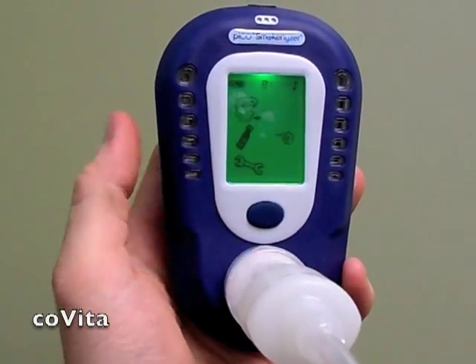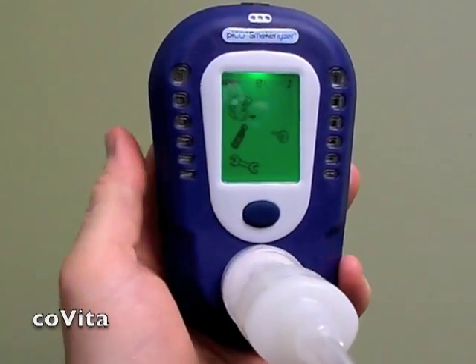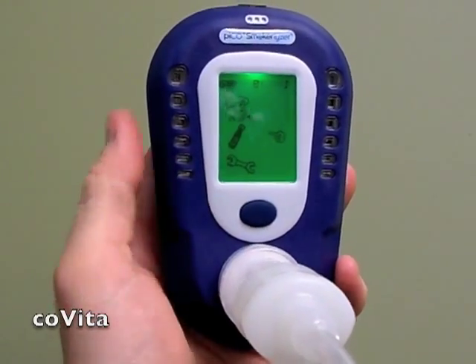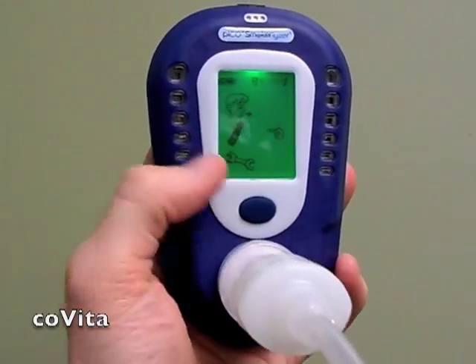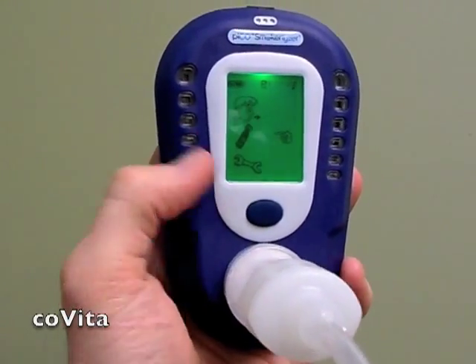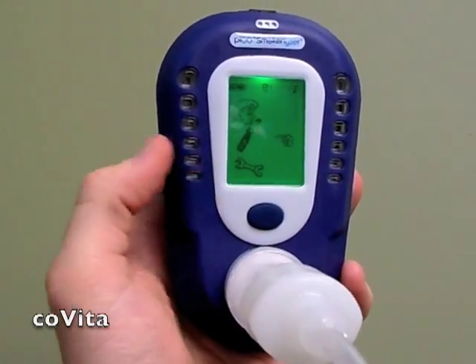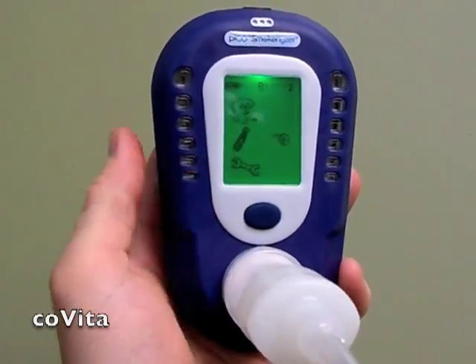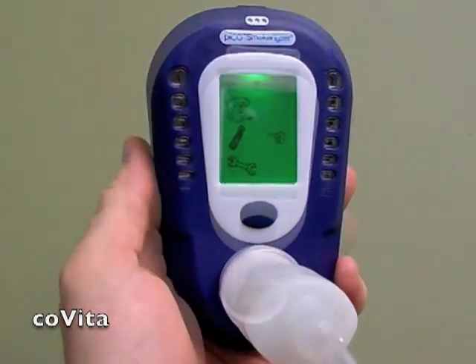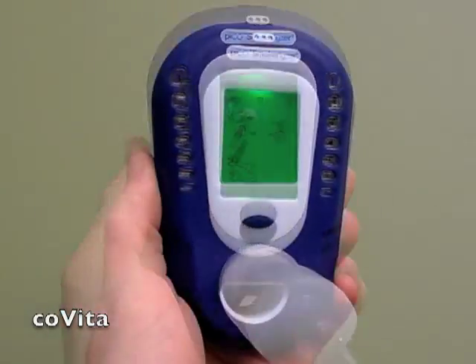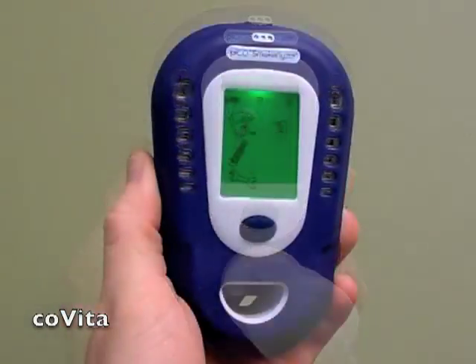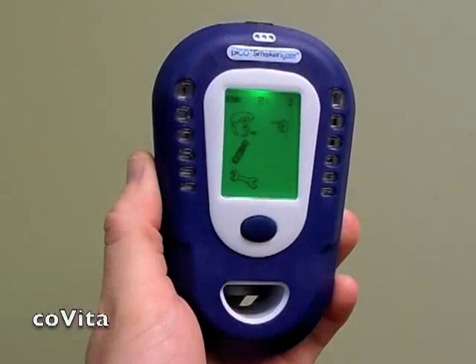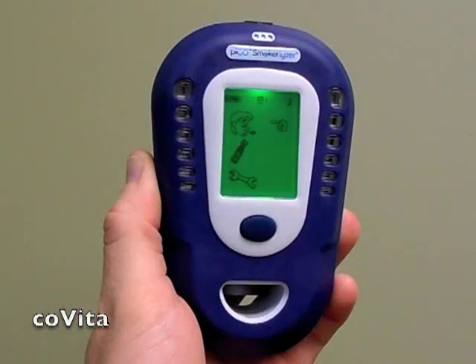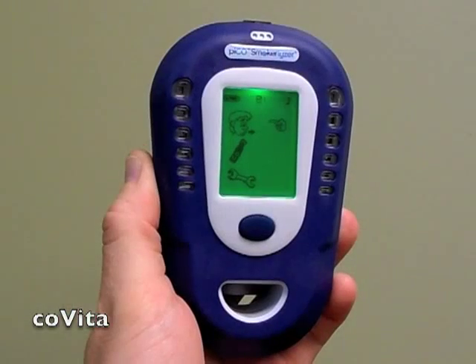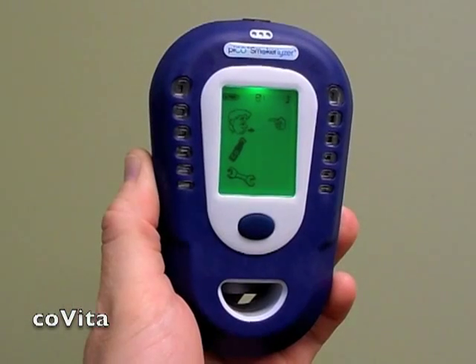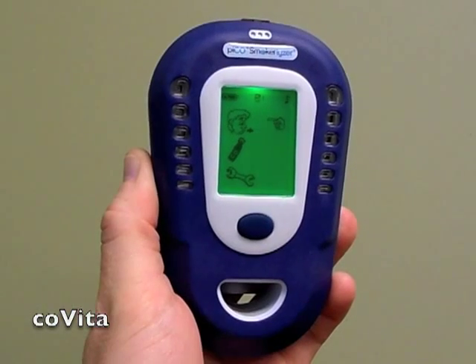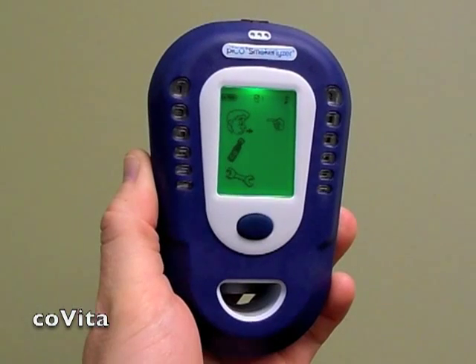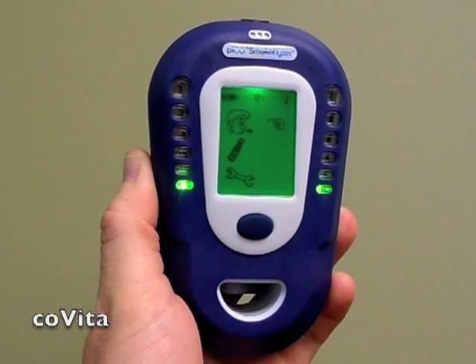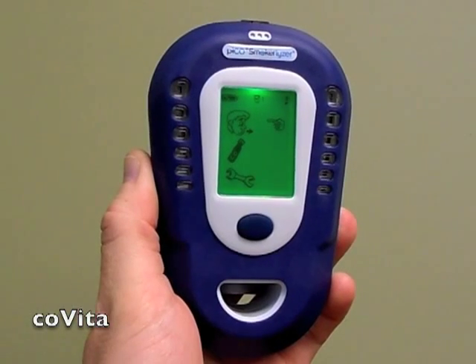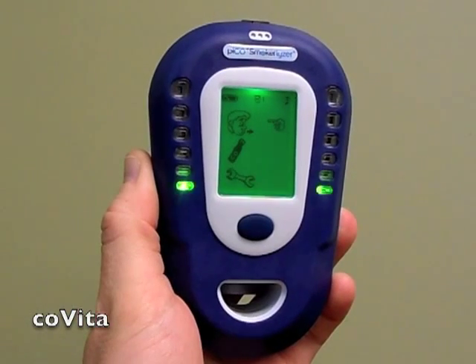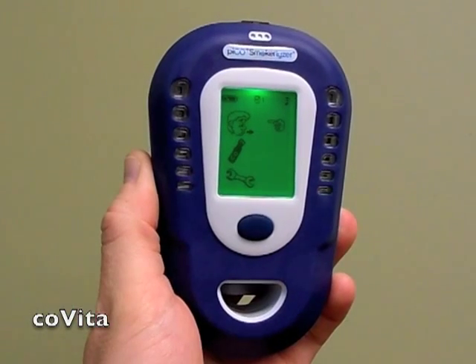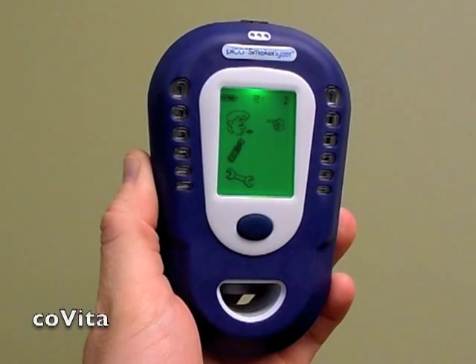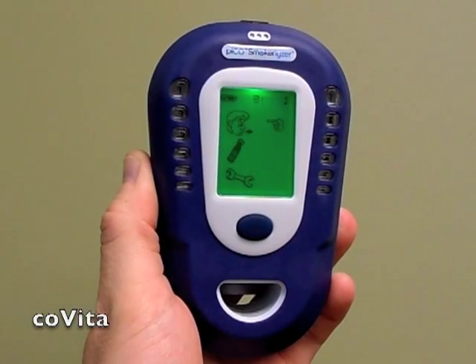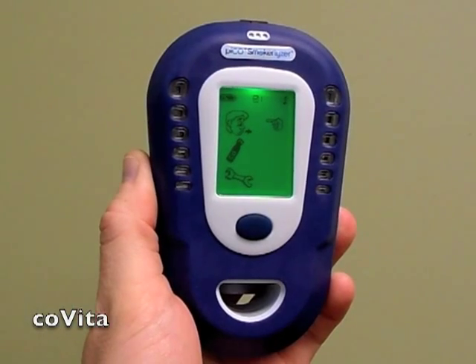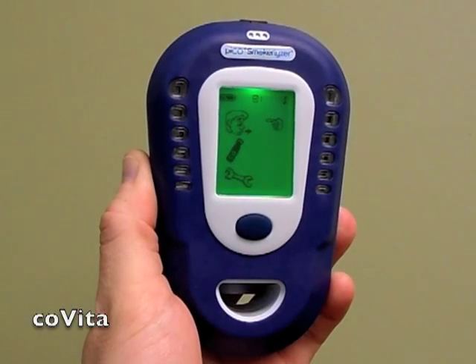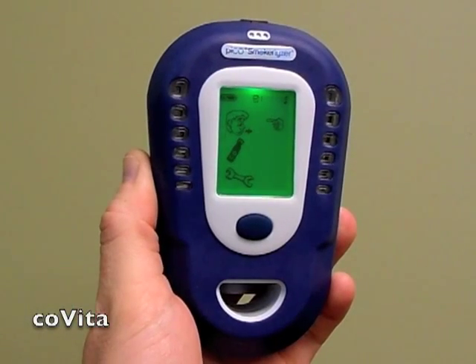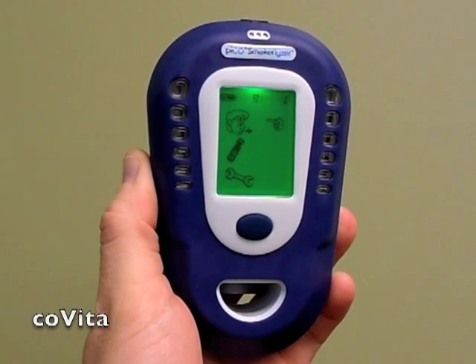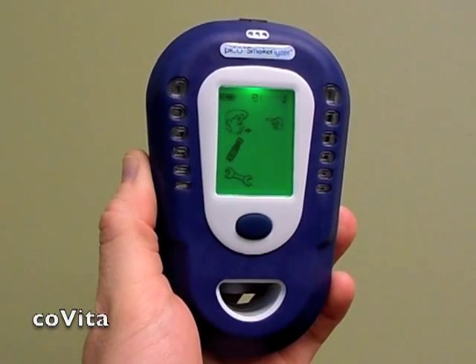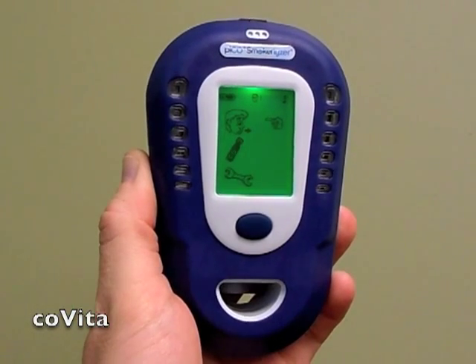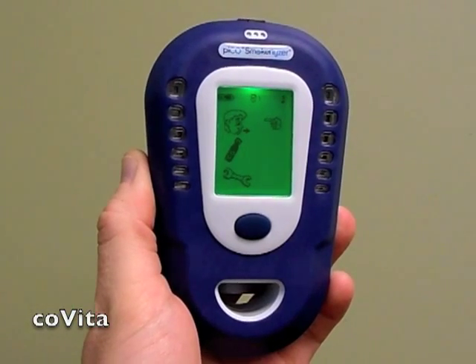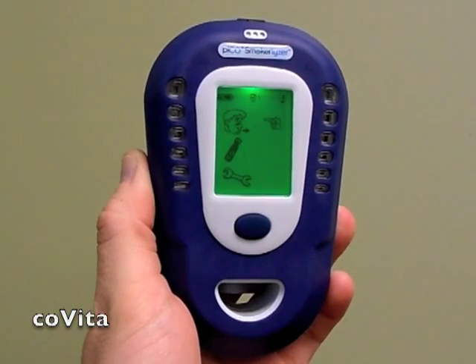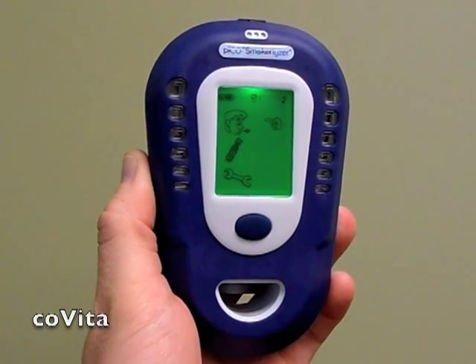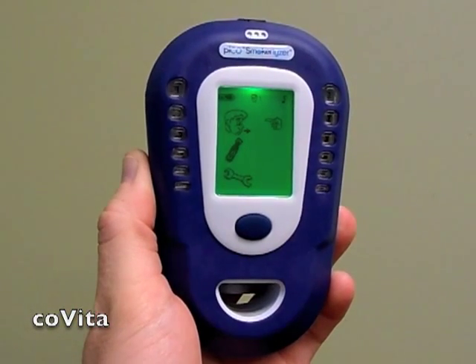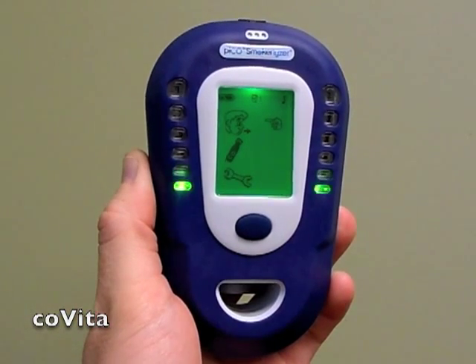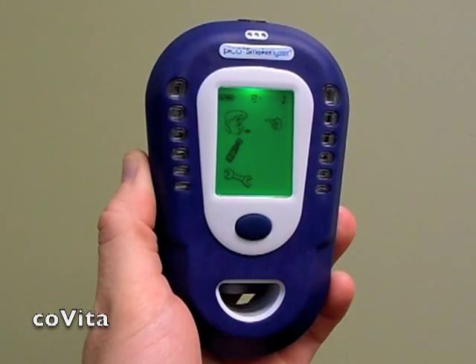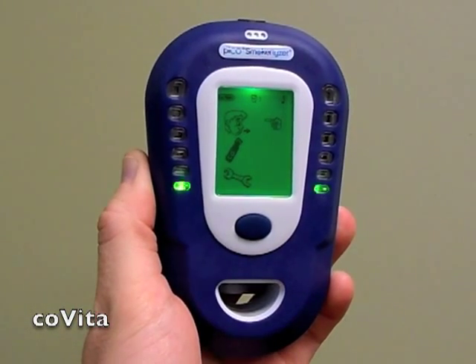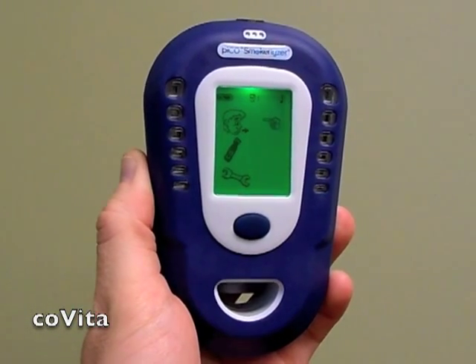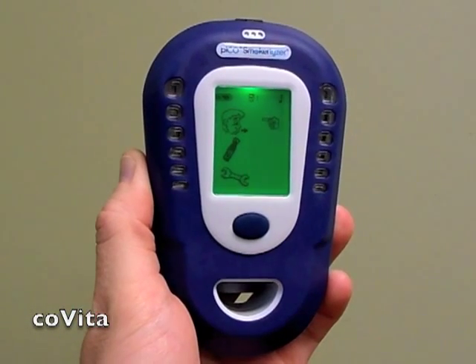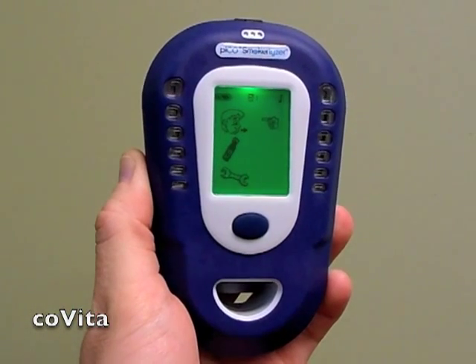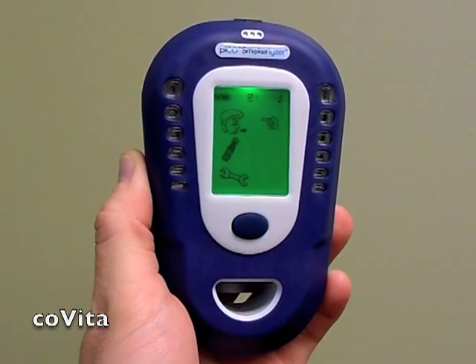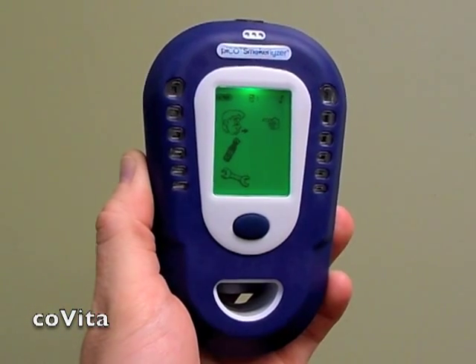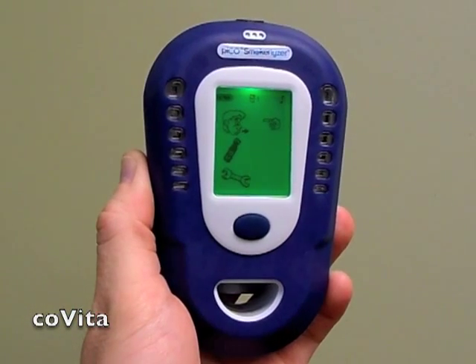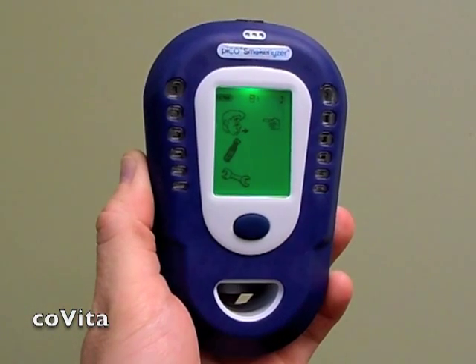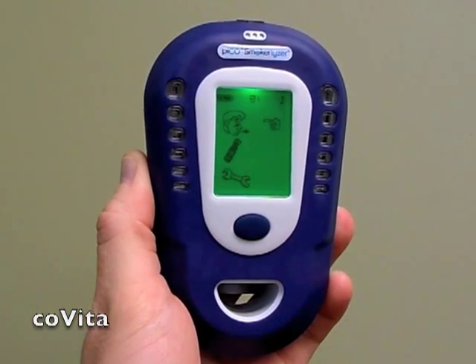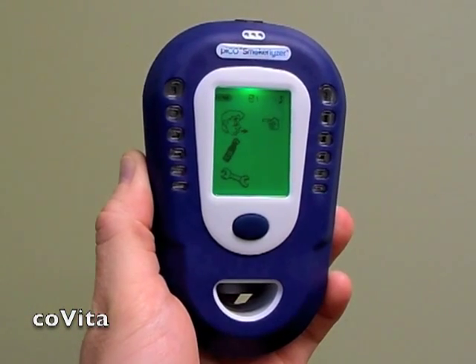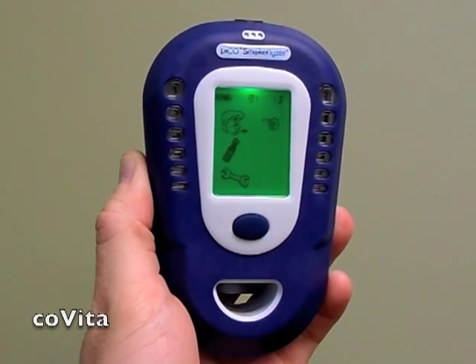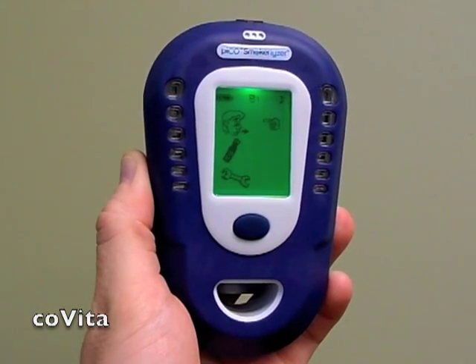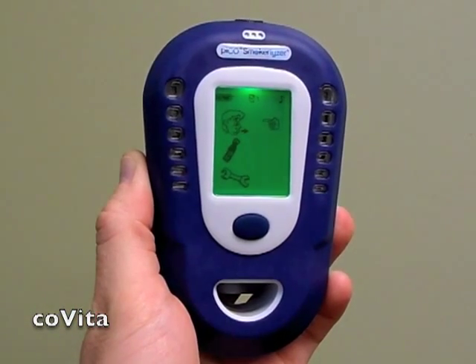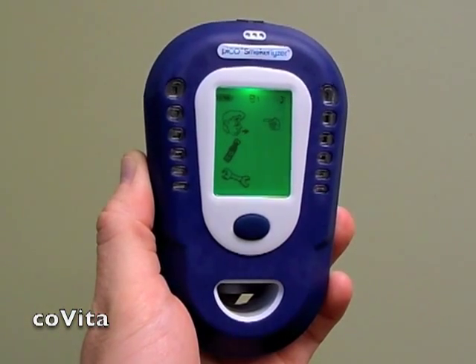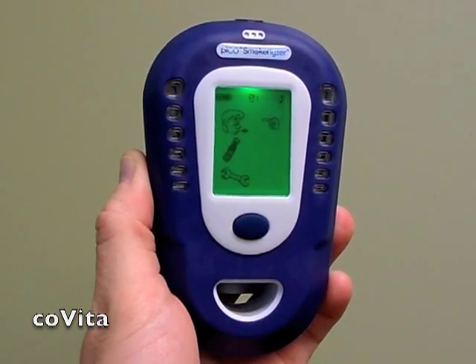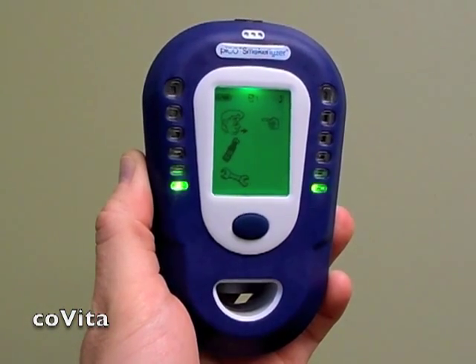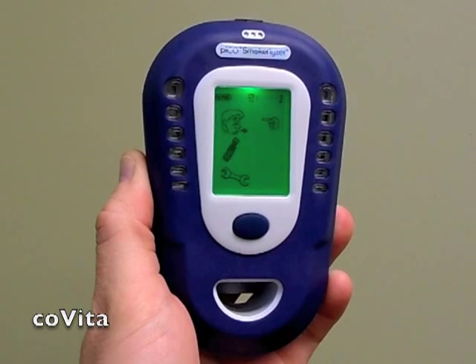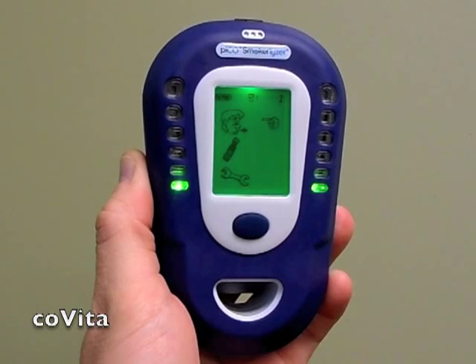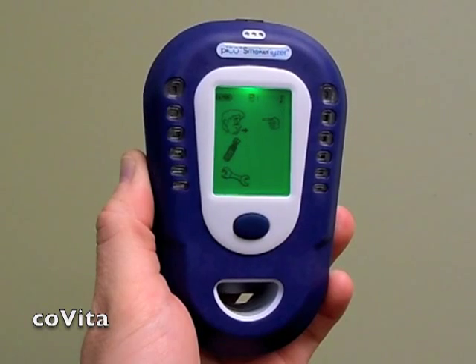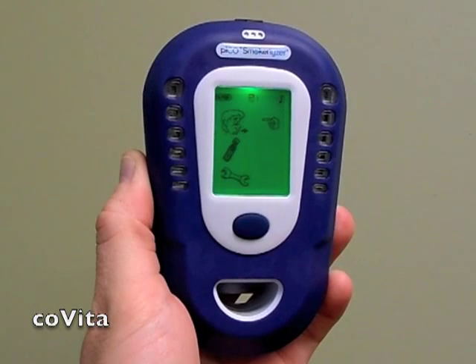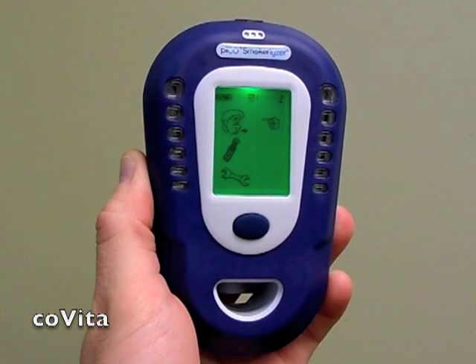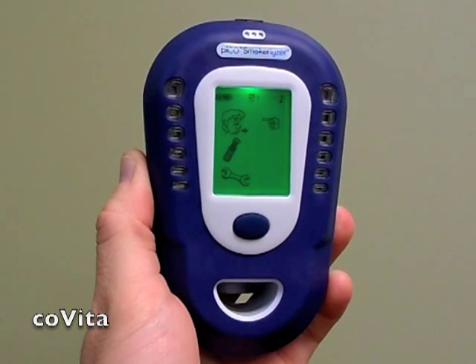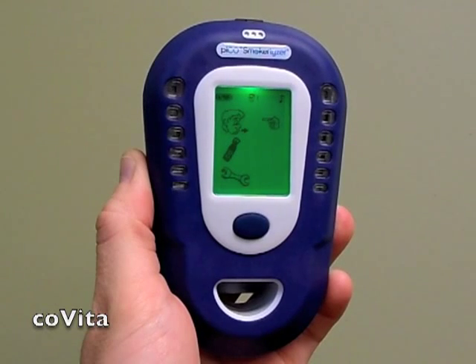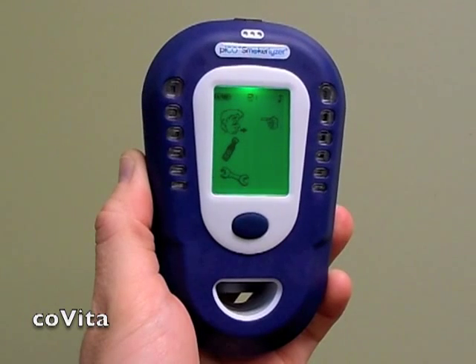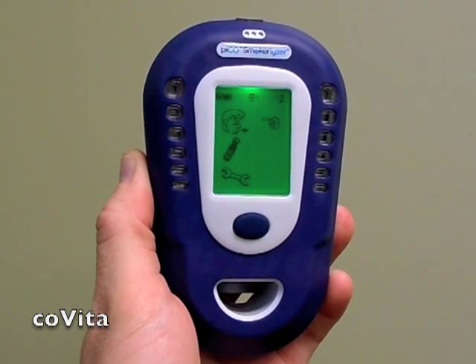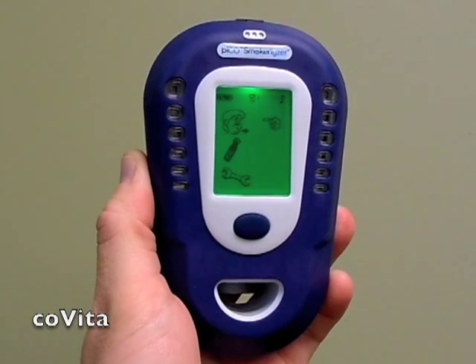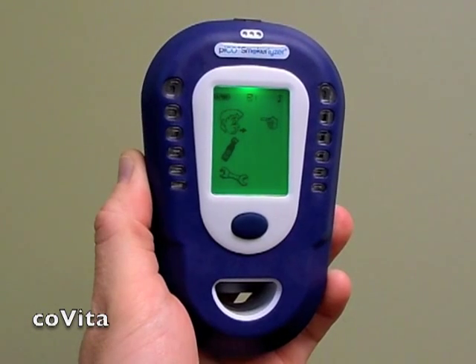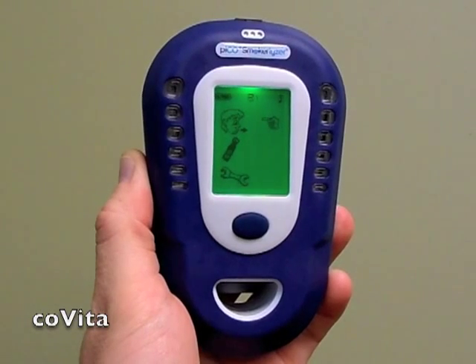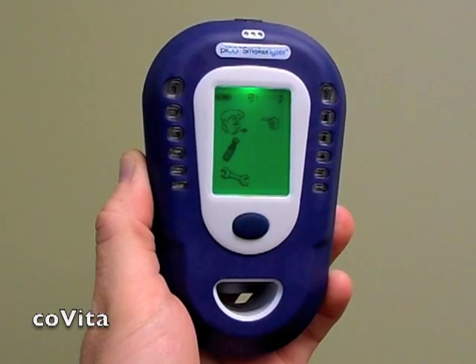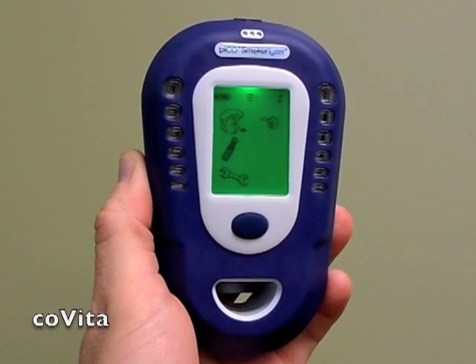Your monitor is now ready to use. After you disconnect the calibration kit, you can either turn your monitor off or use it to perform a test.